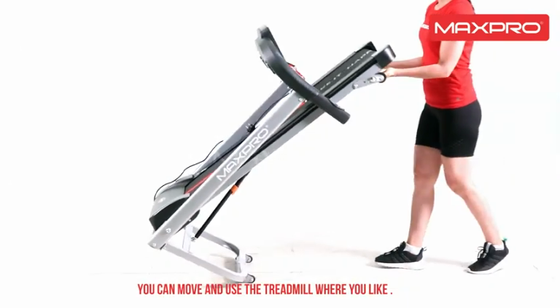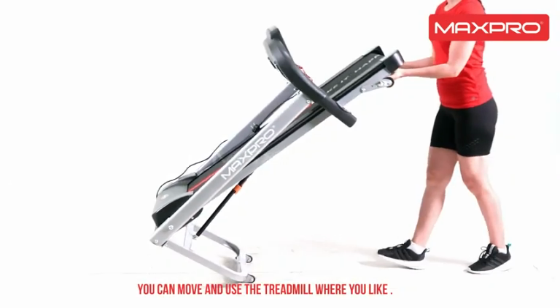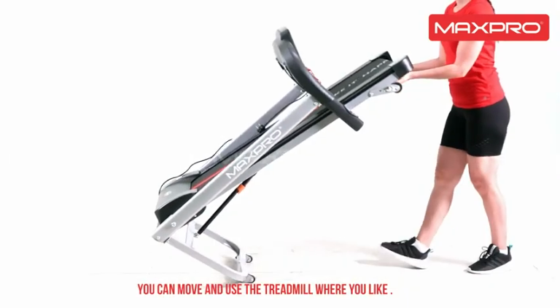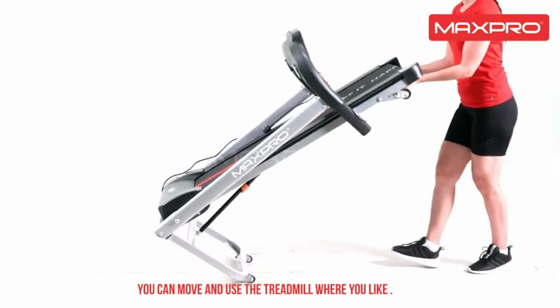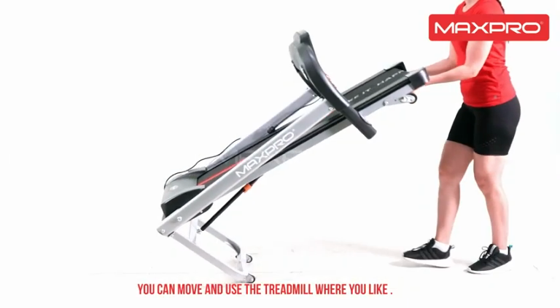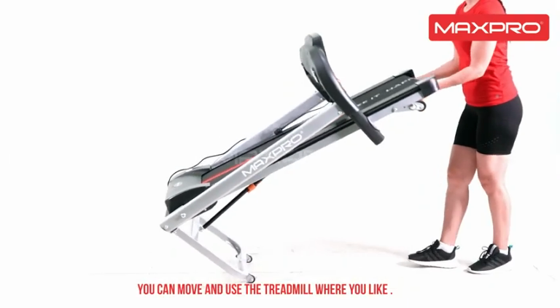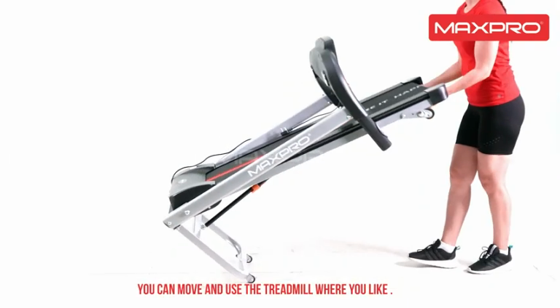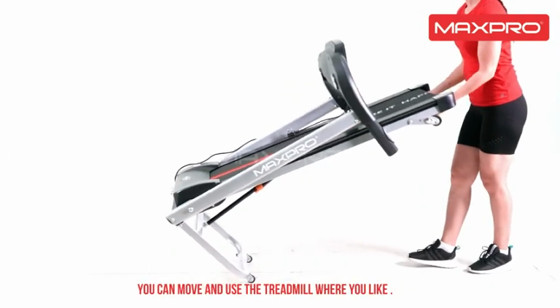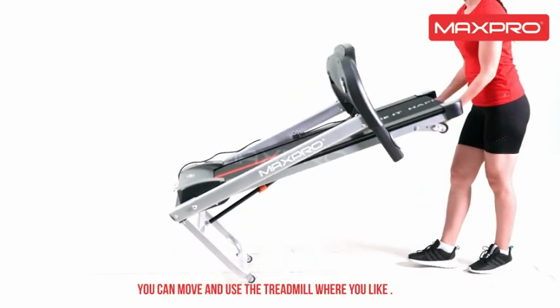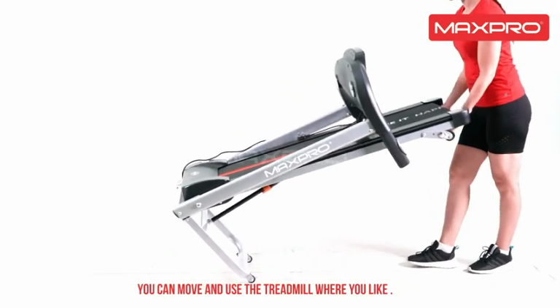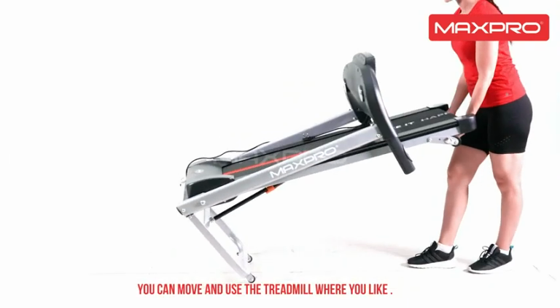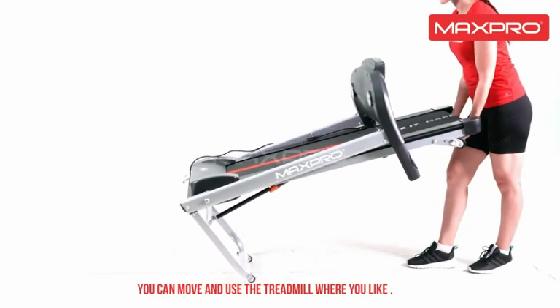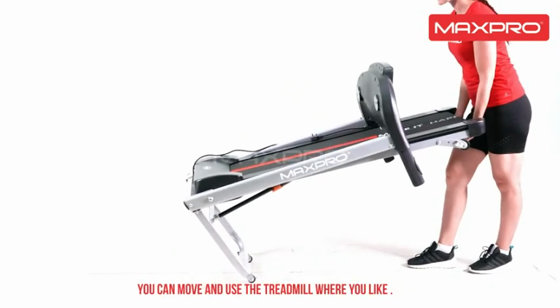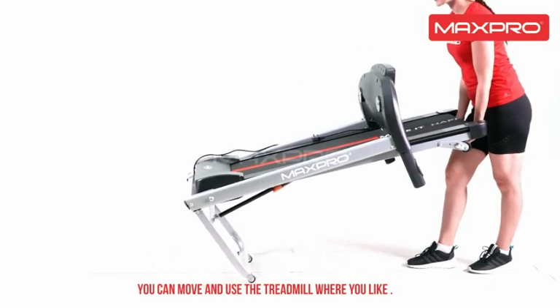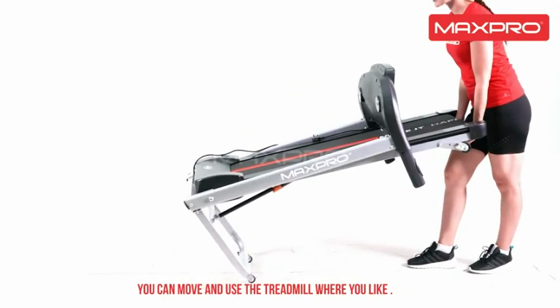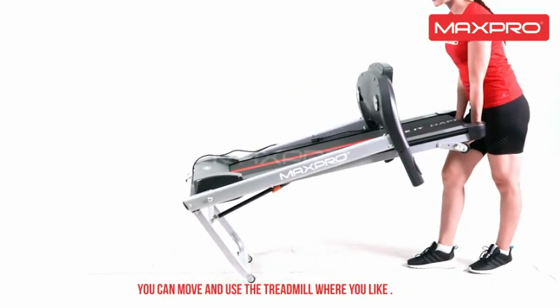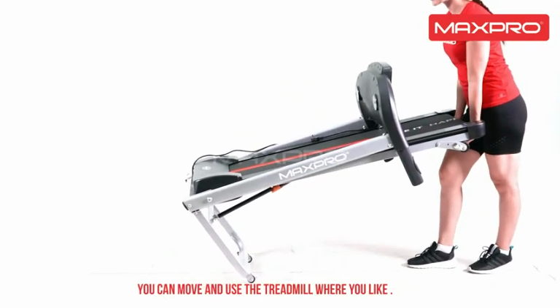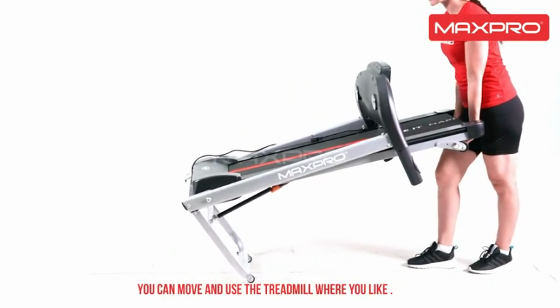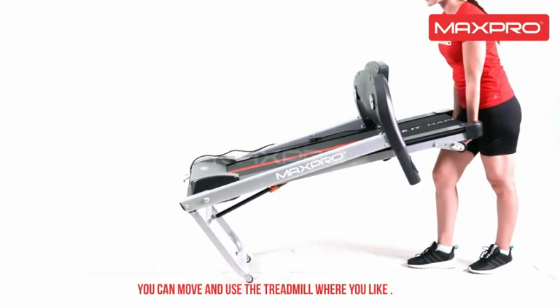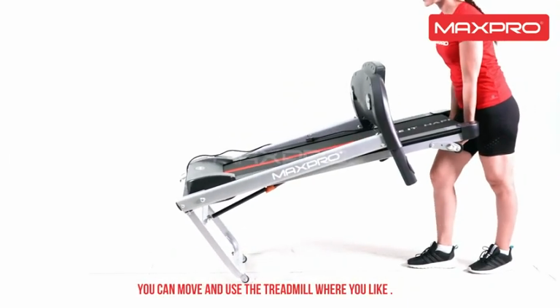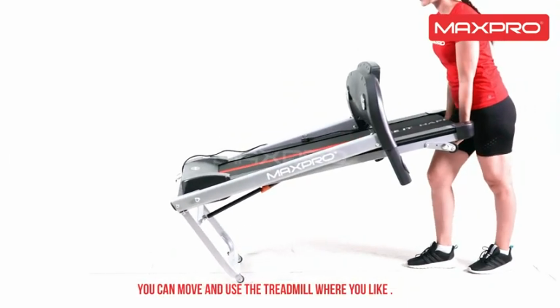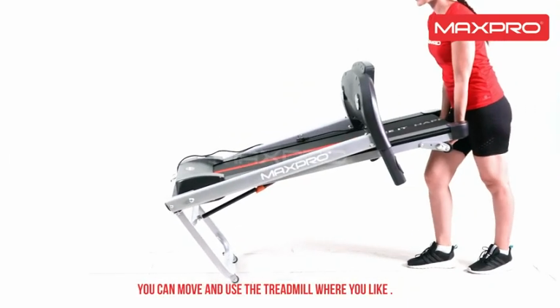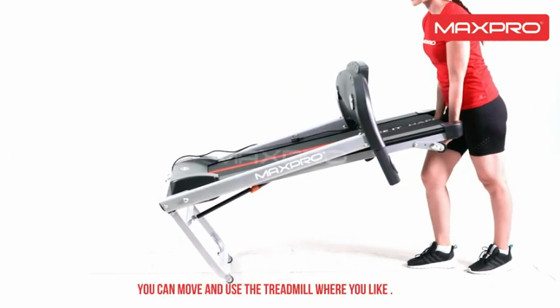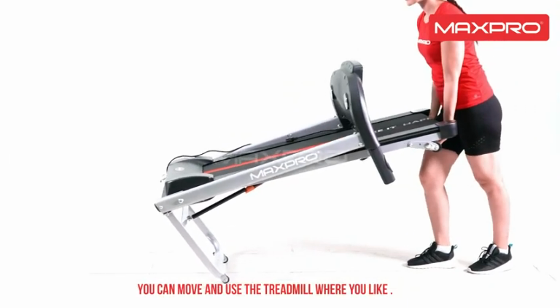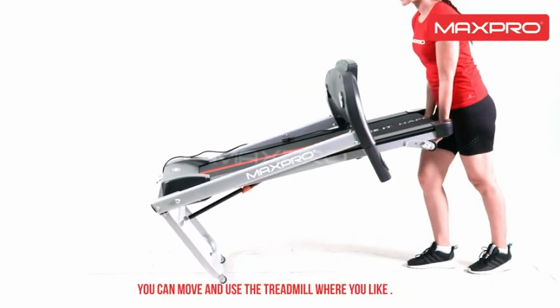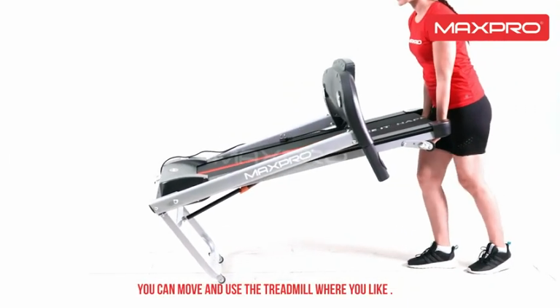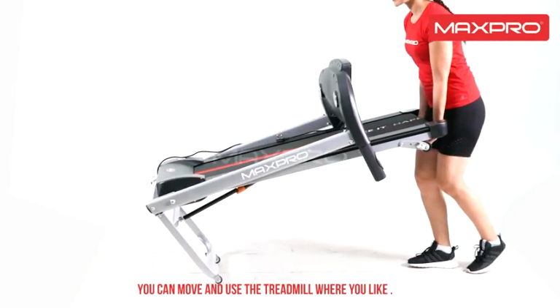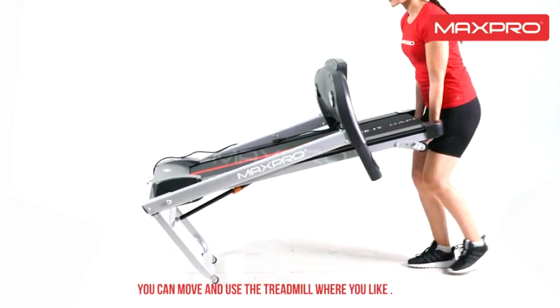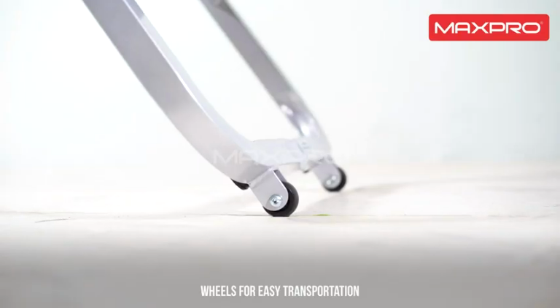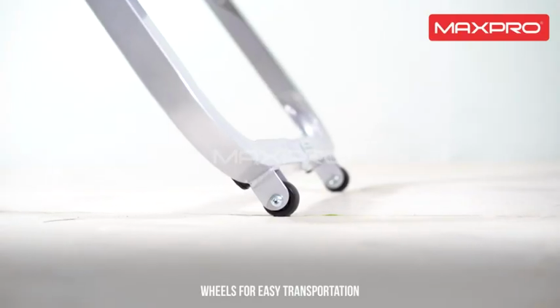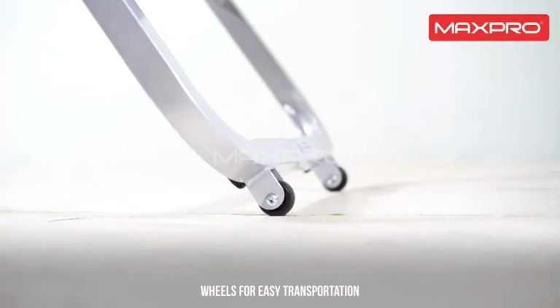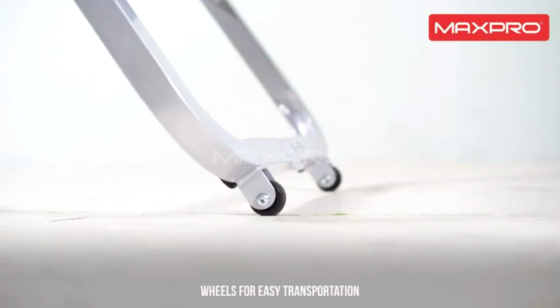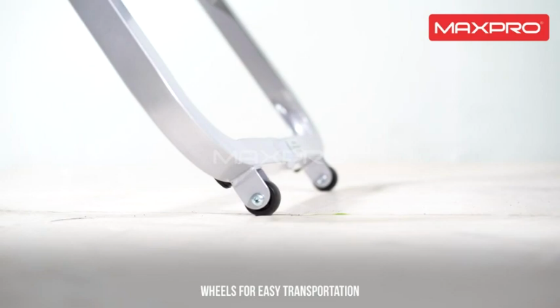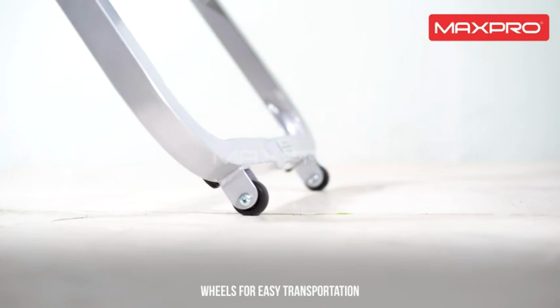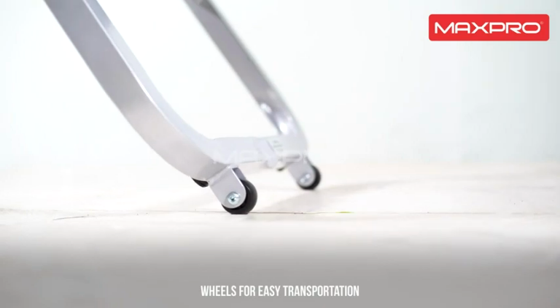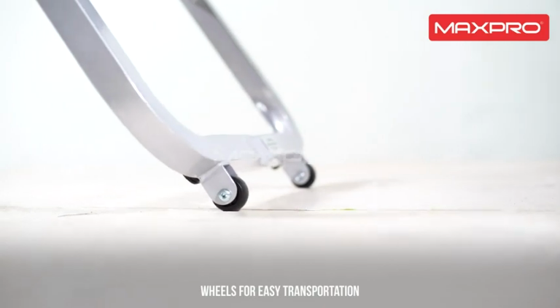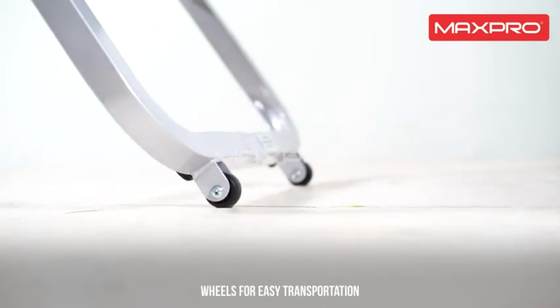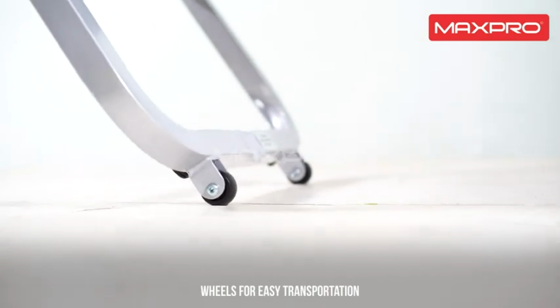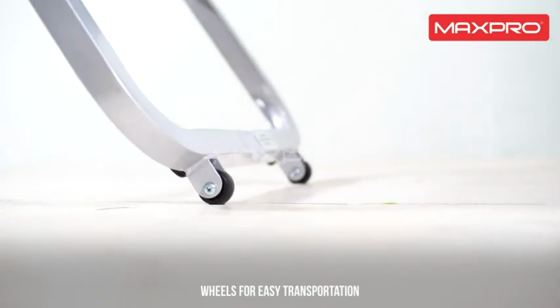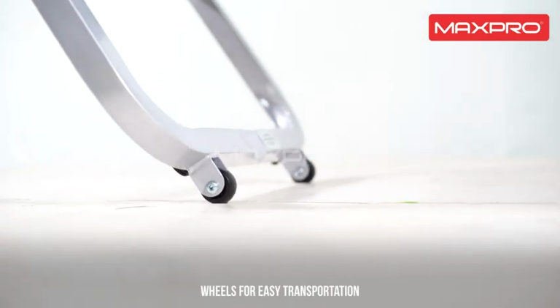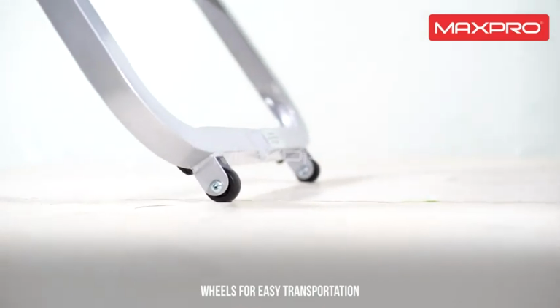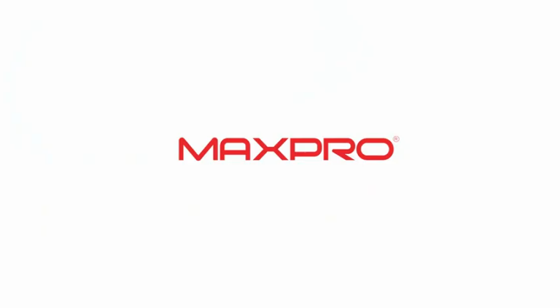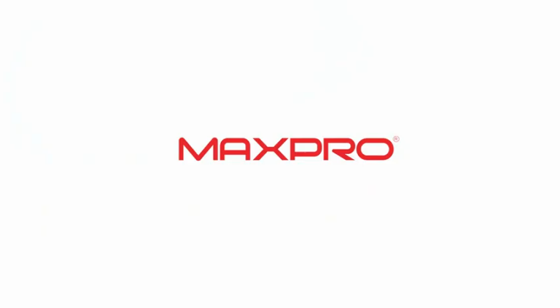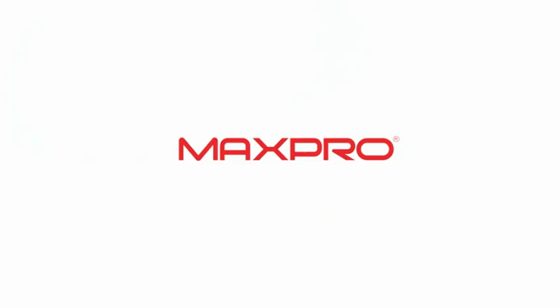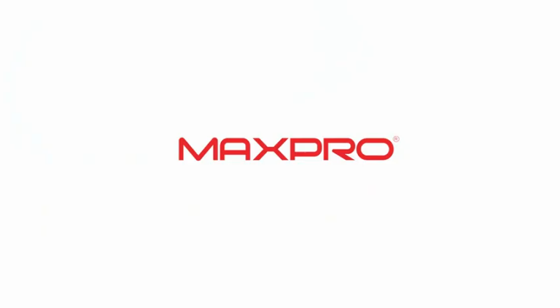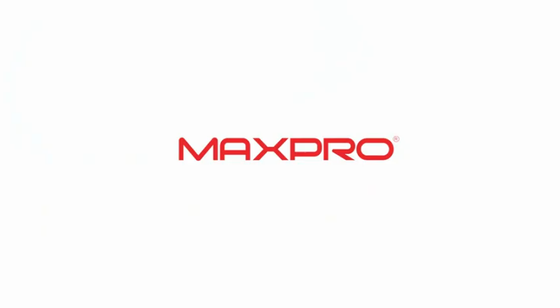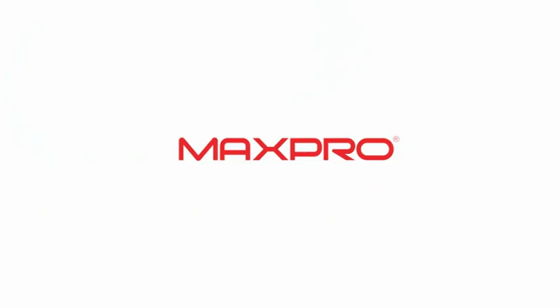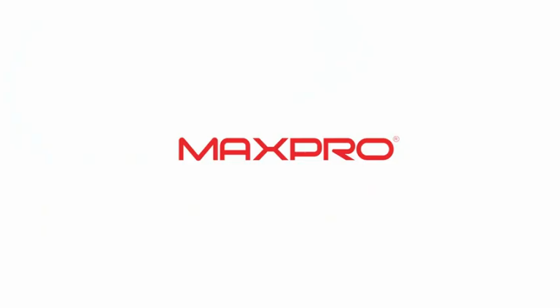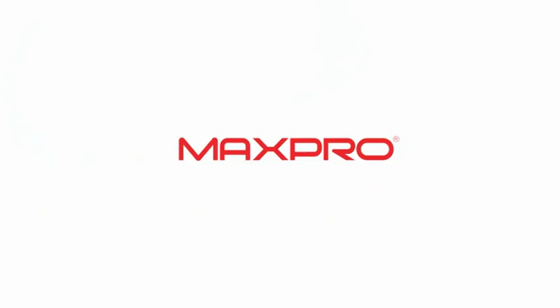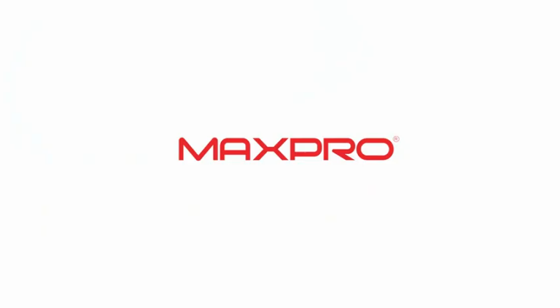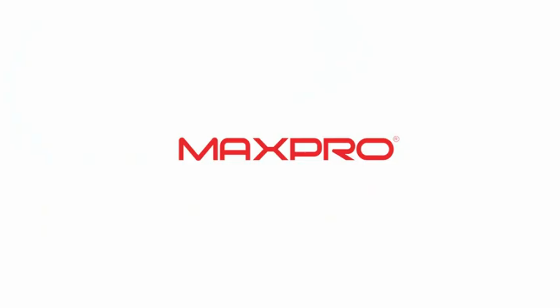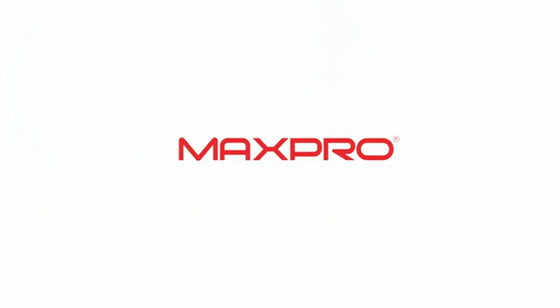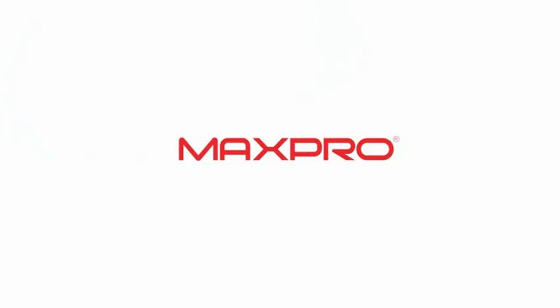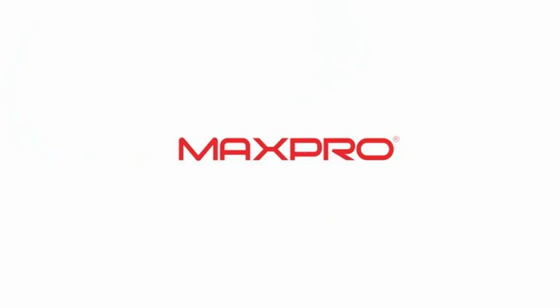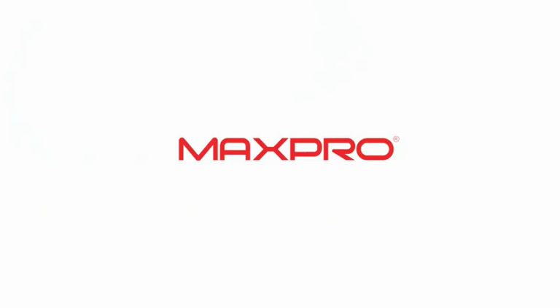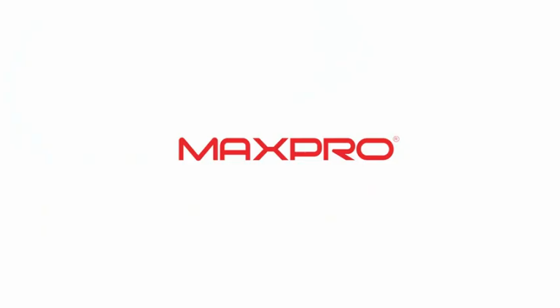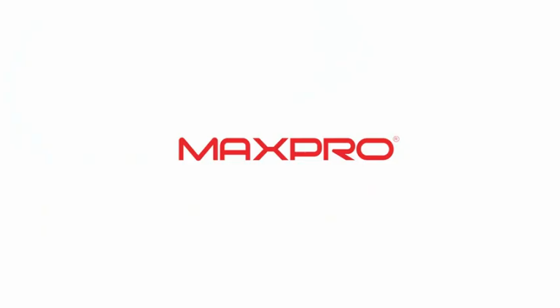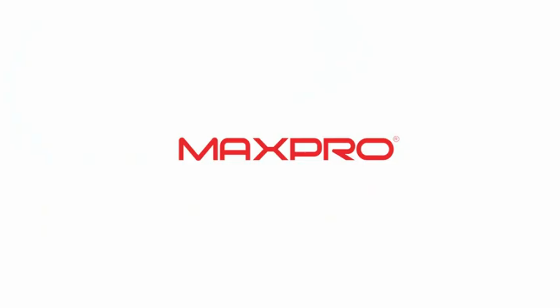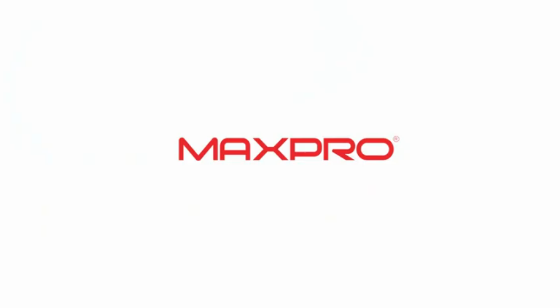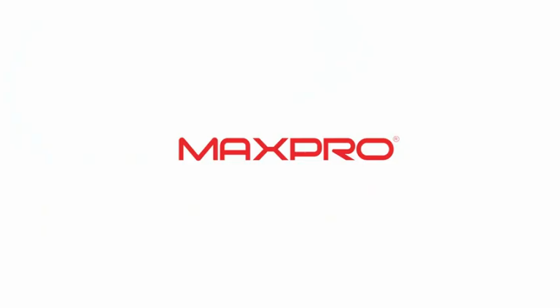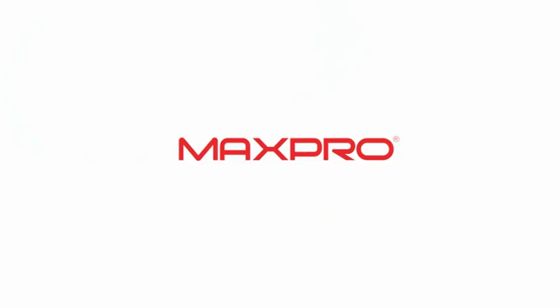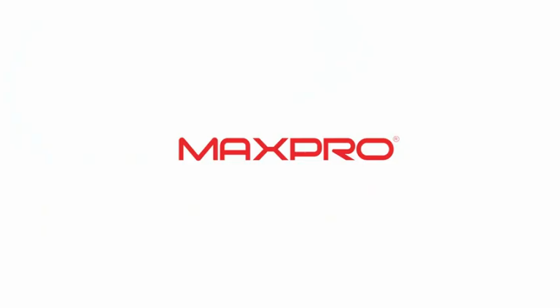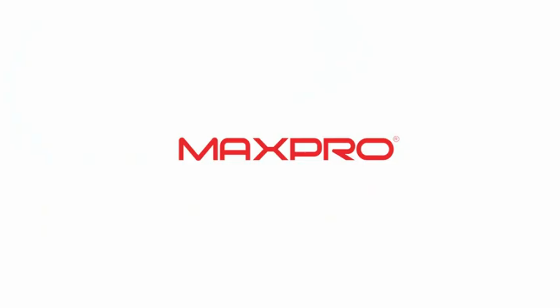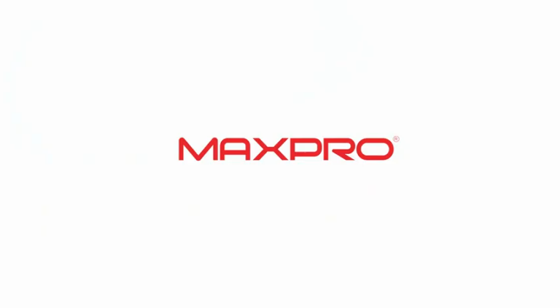You can move and use the treadmill wherever you like, with wheels for easy transportation. Maxpro — make it happen.